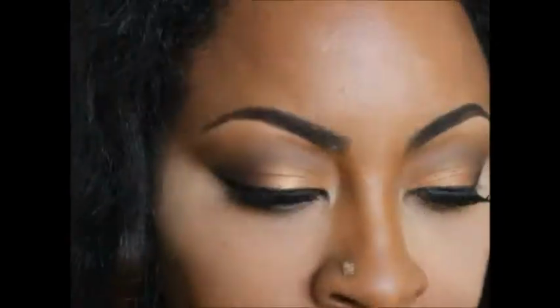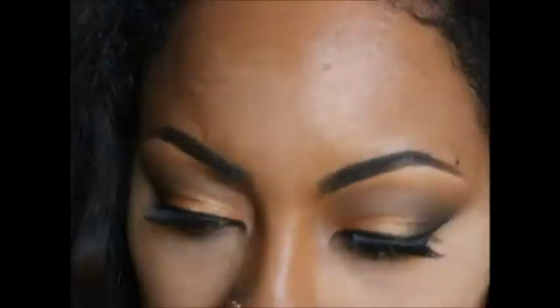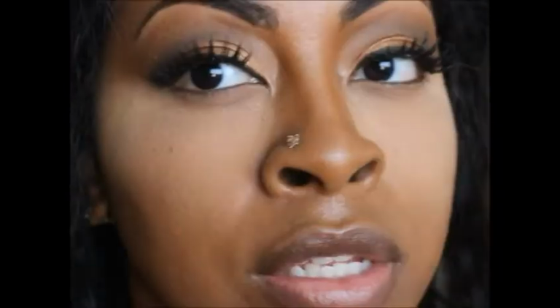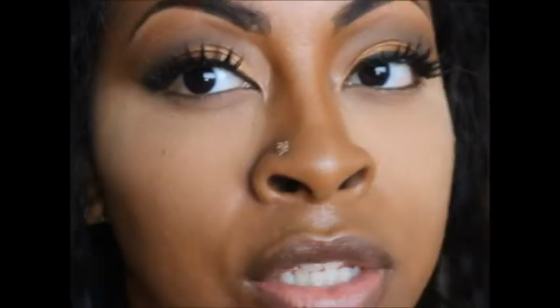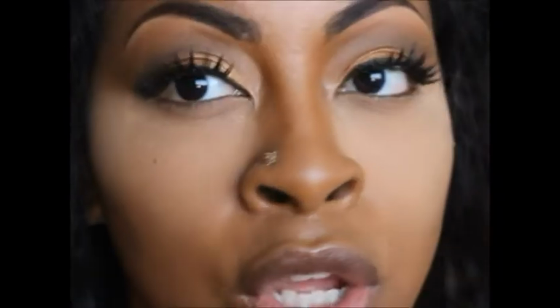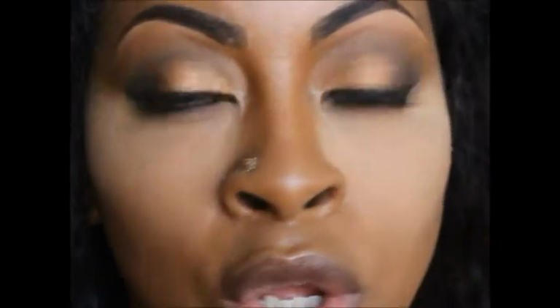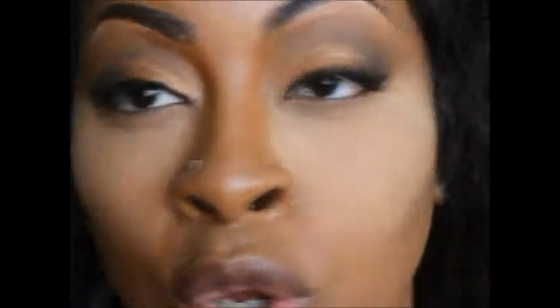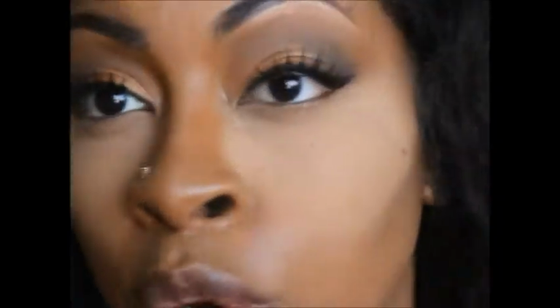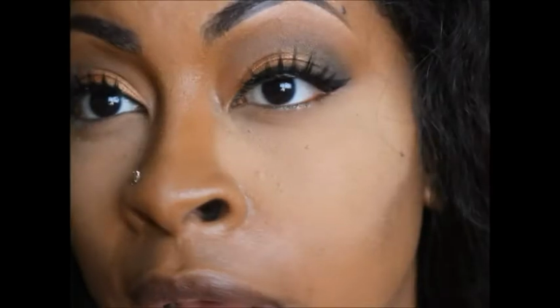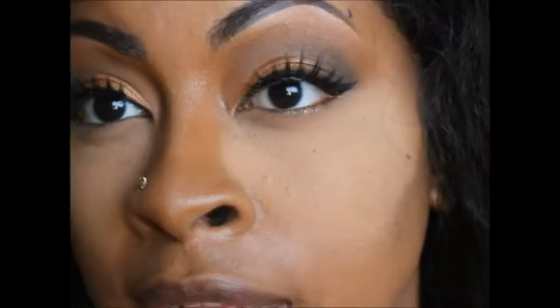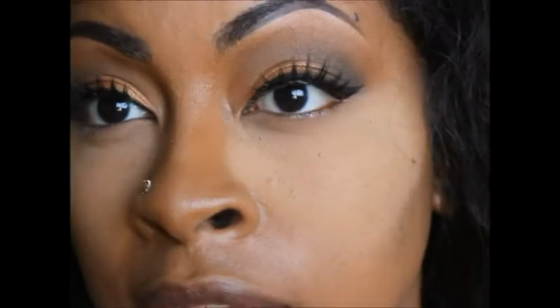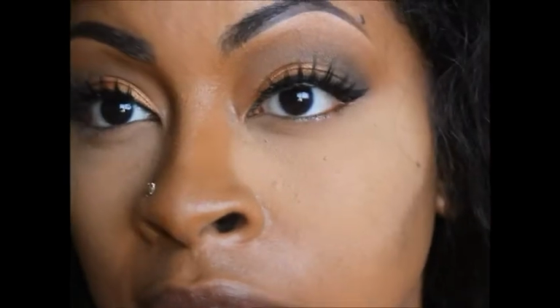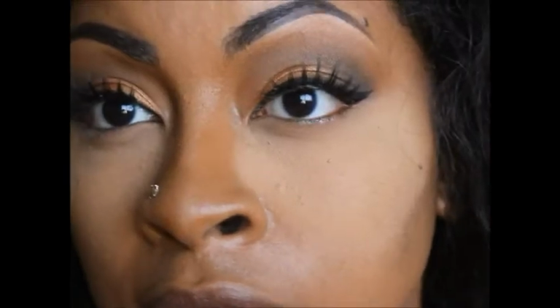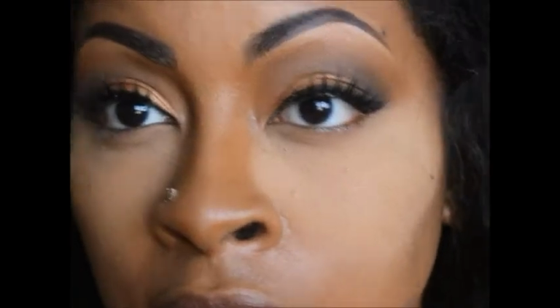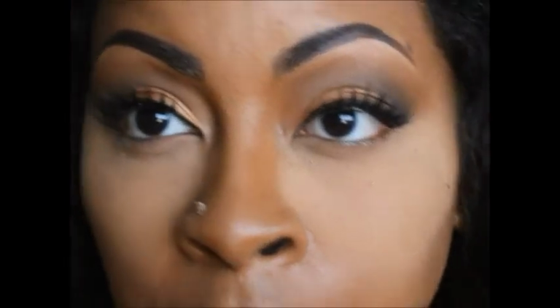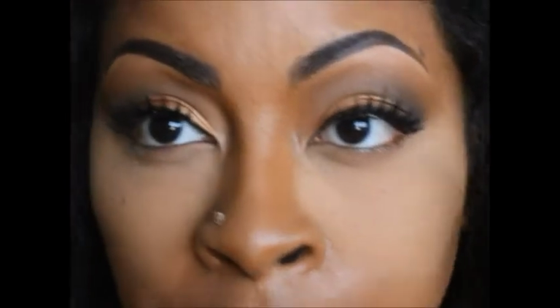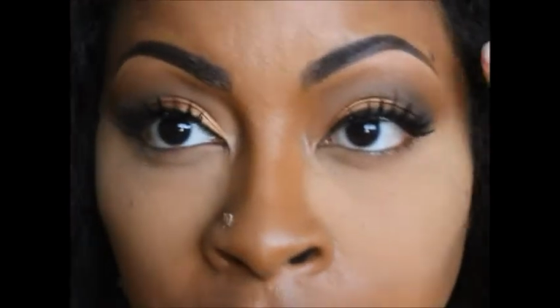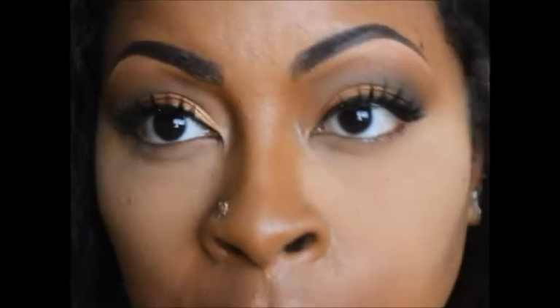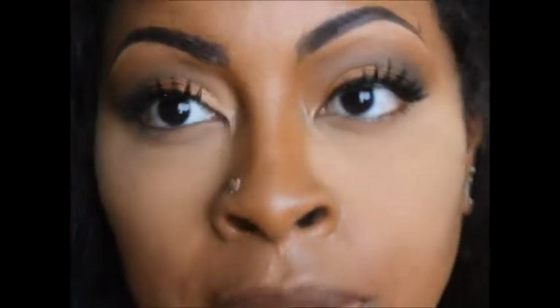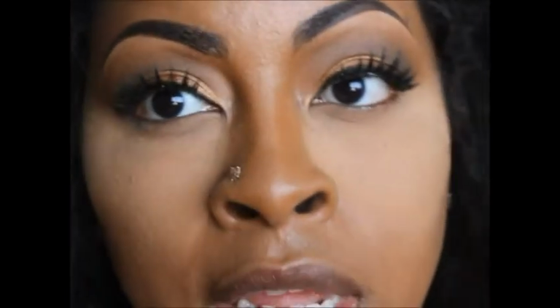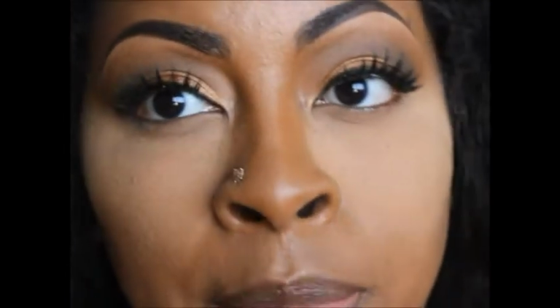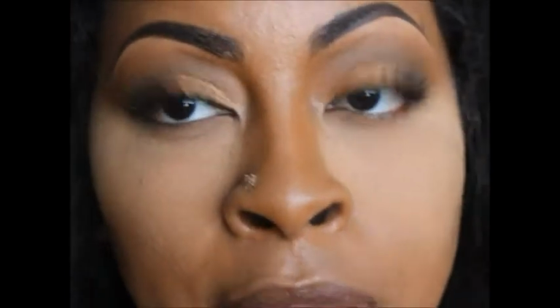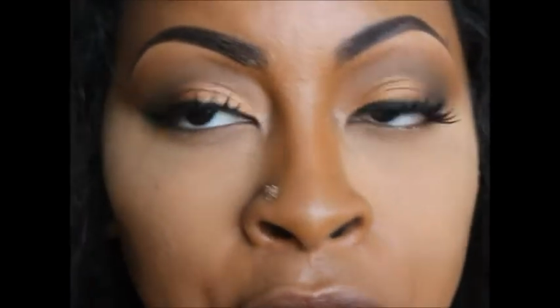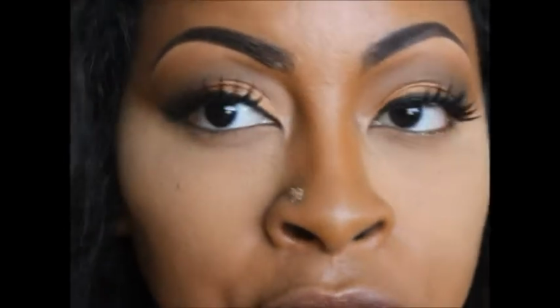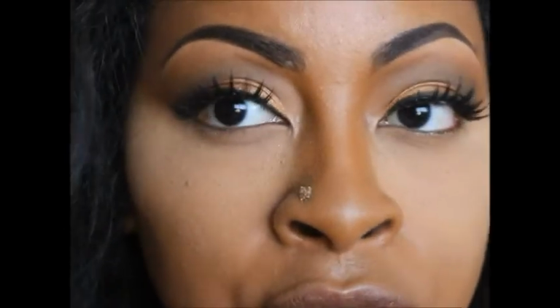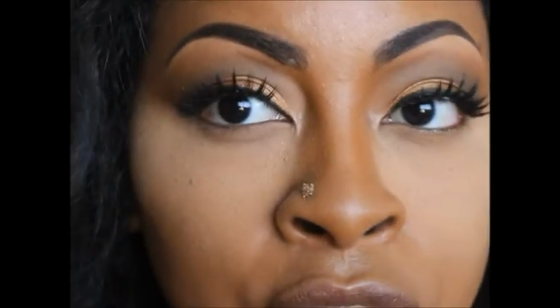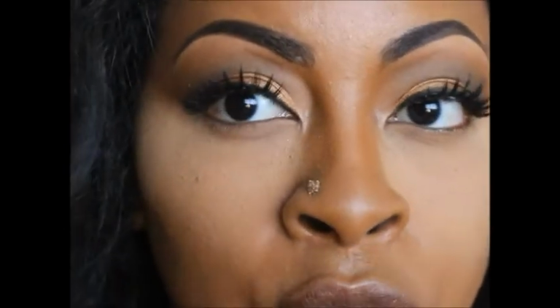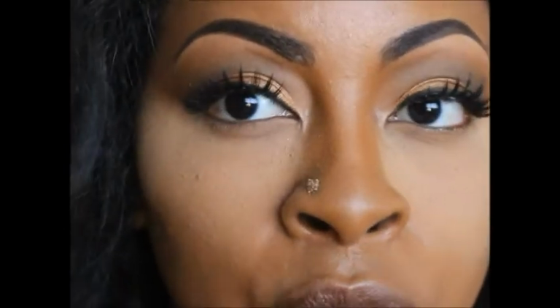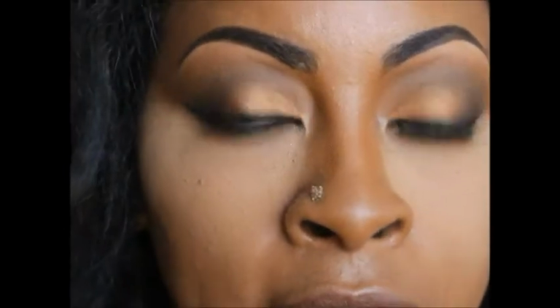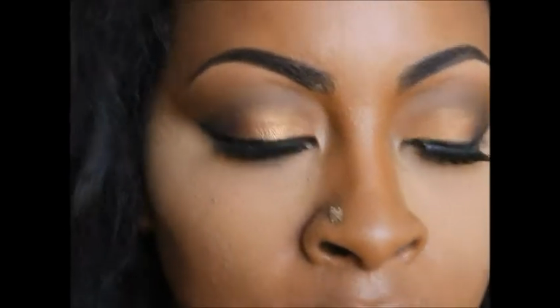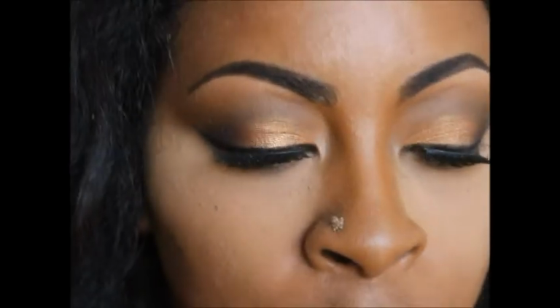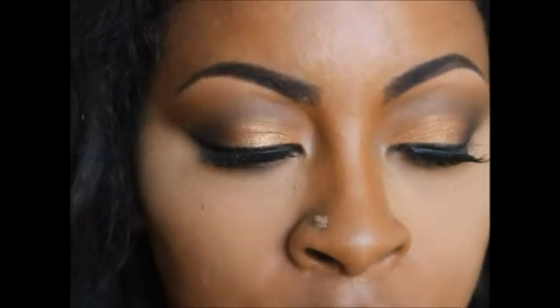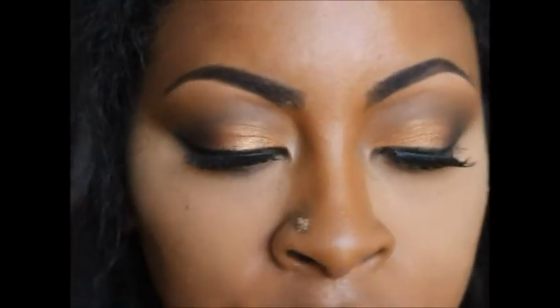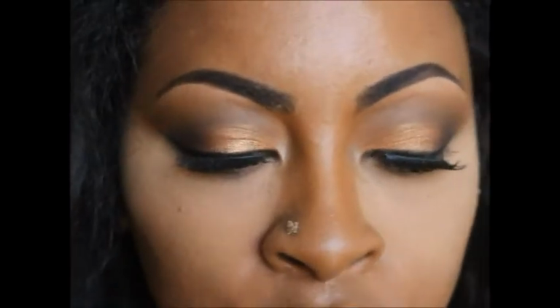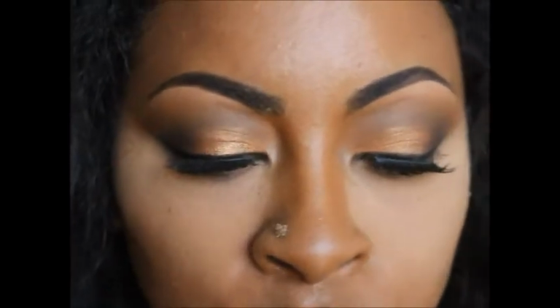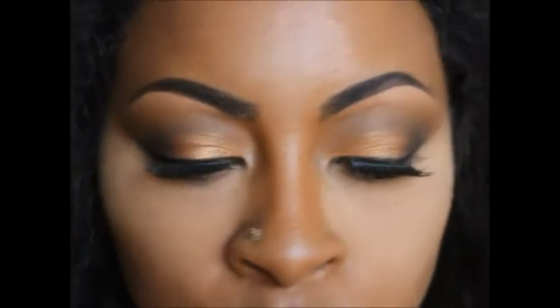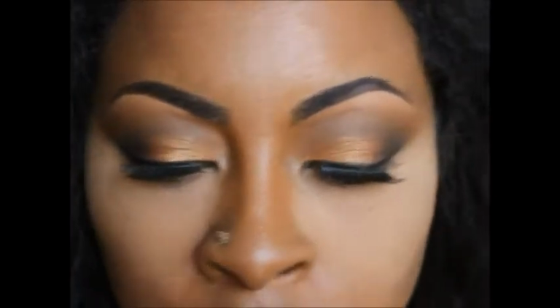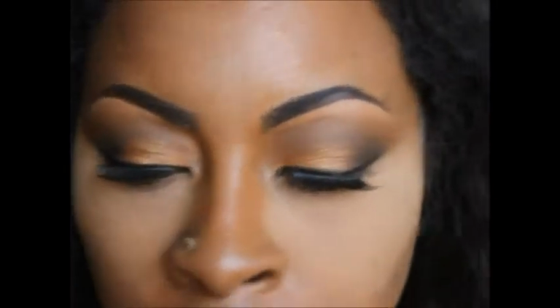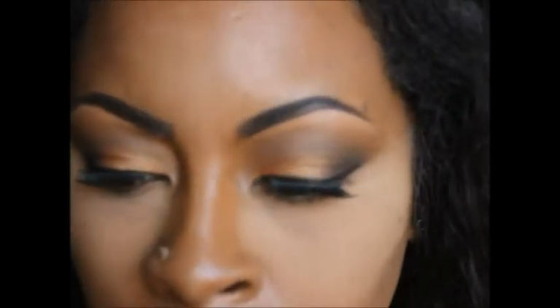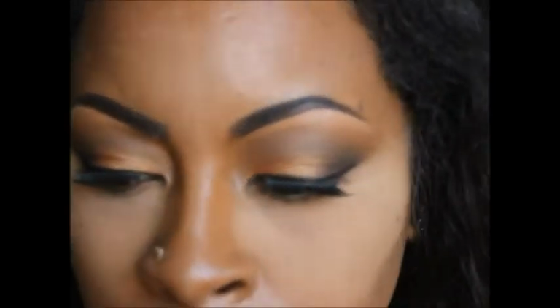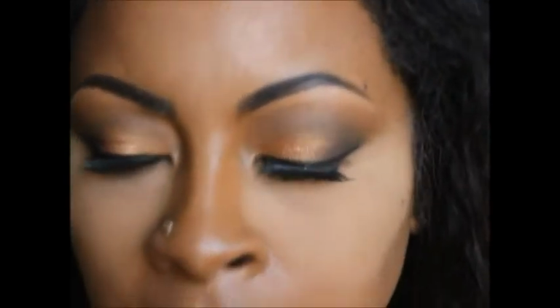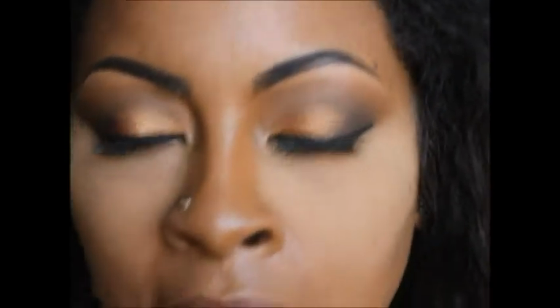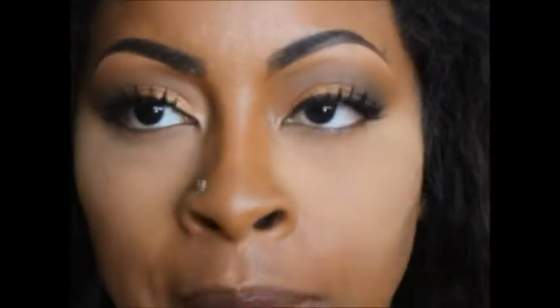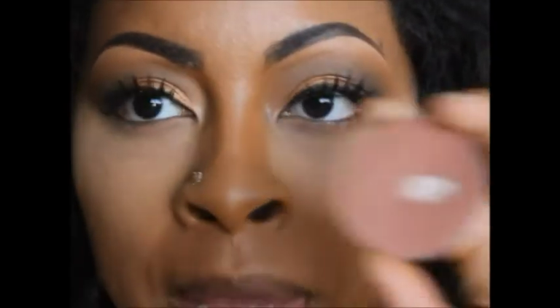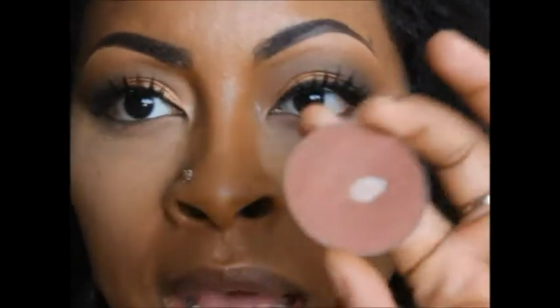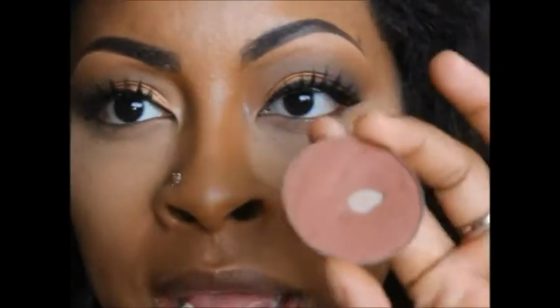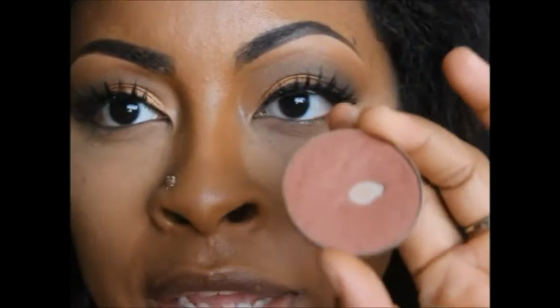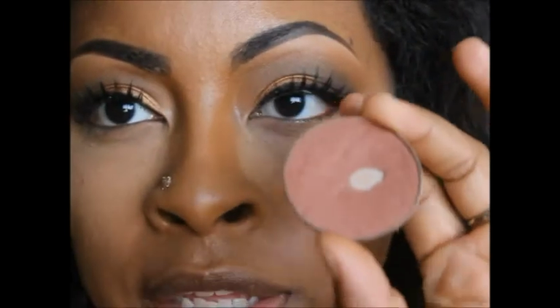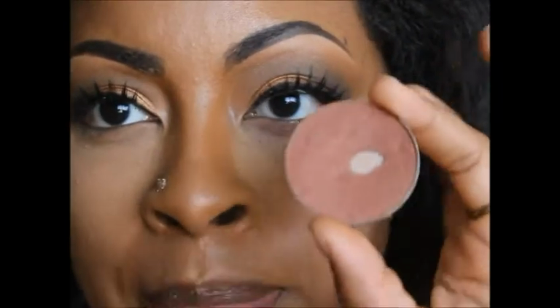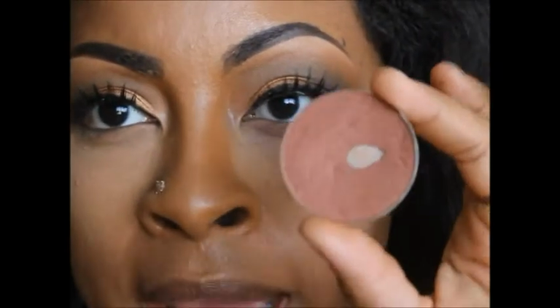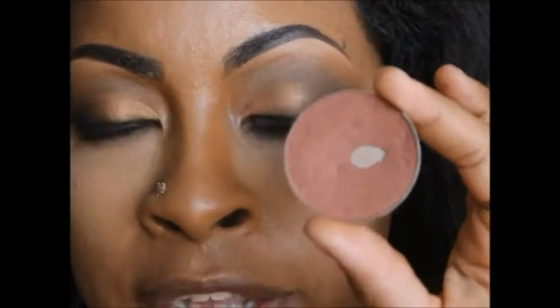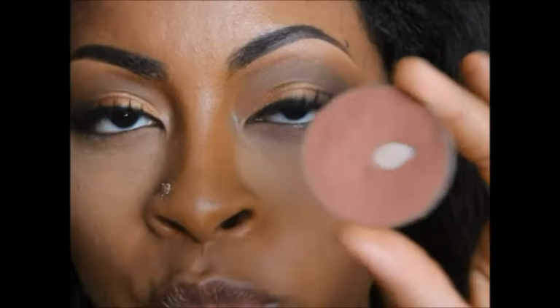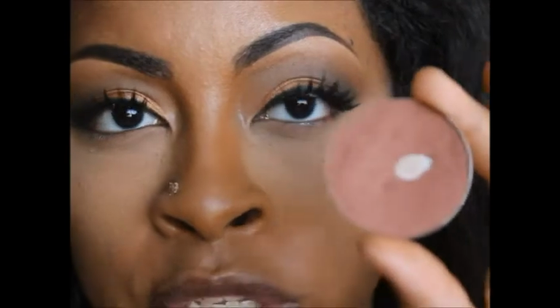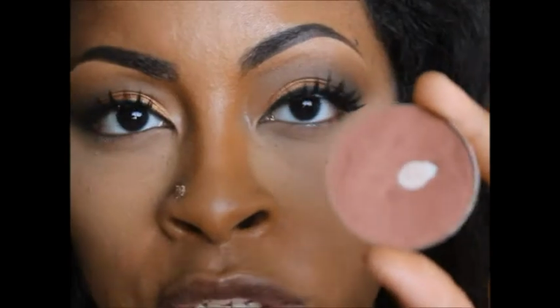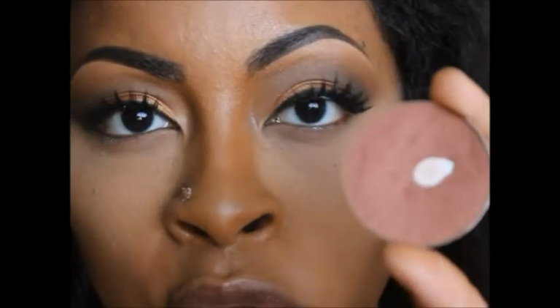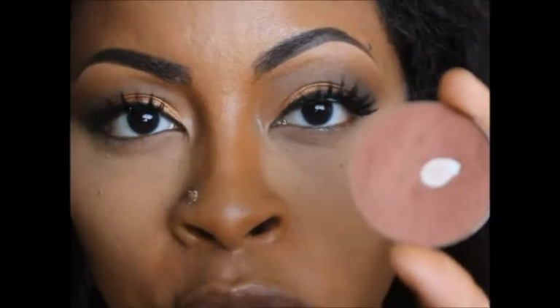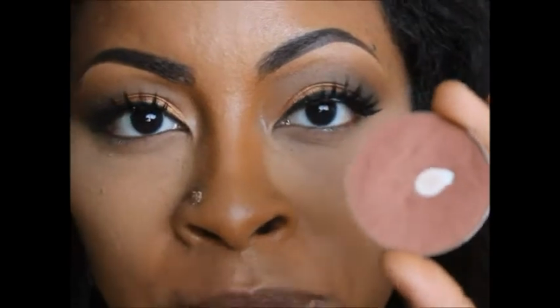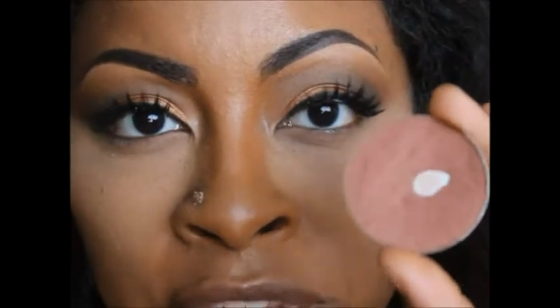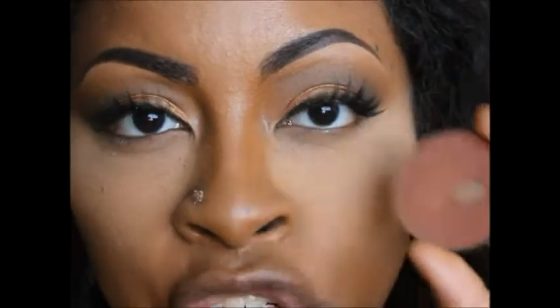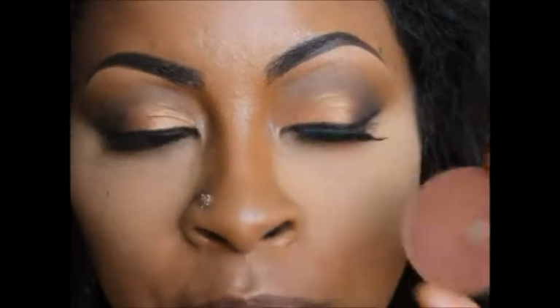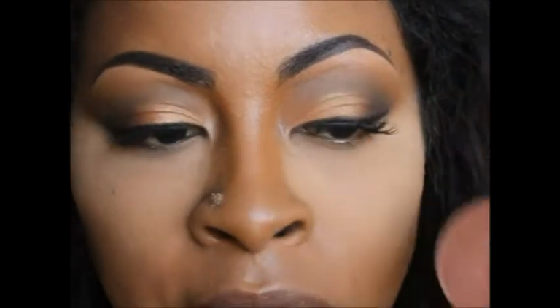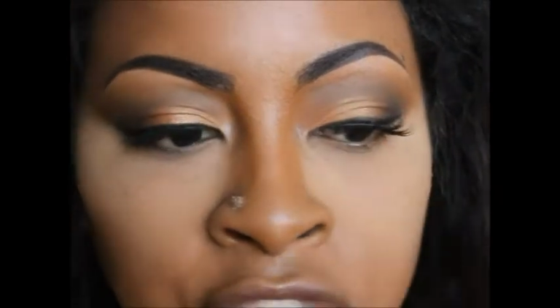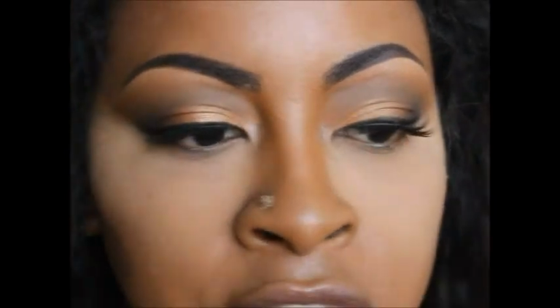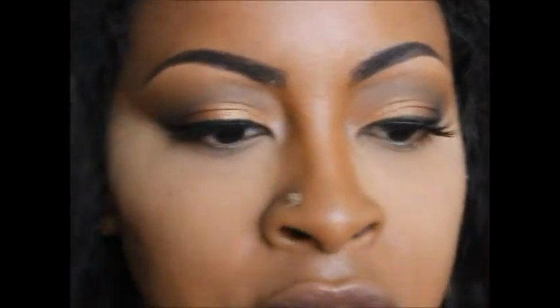Now that I've set with the Ben Nye Banana Powder, I'm going to apply my MAC Sweetest Cocoa blush to my cheeks.